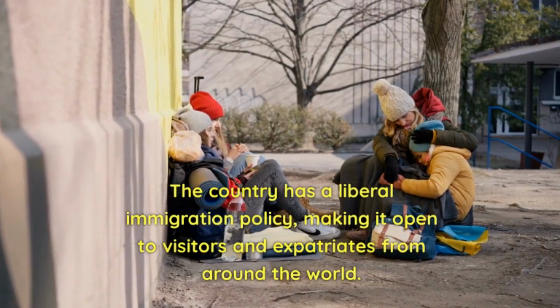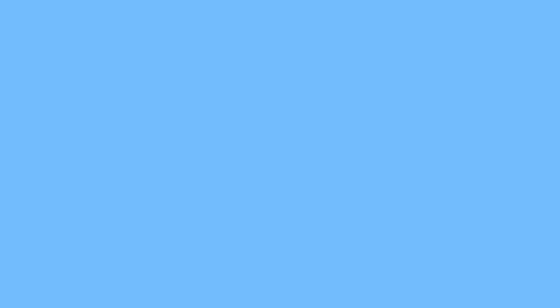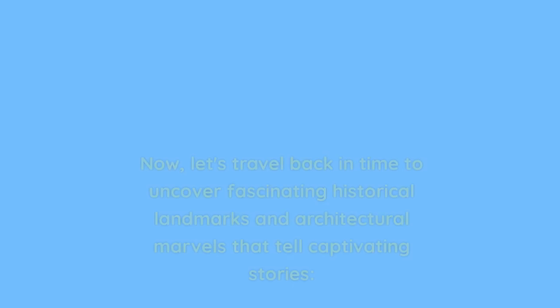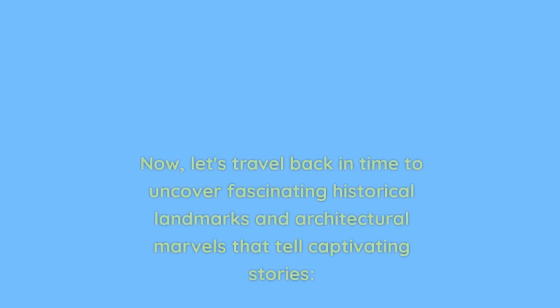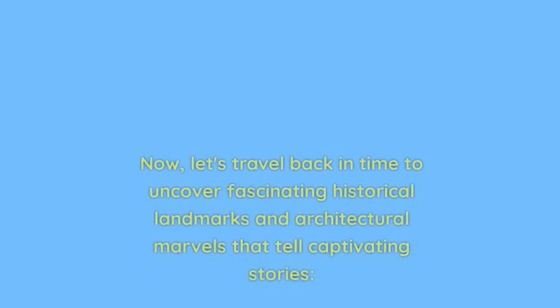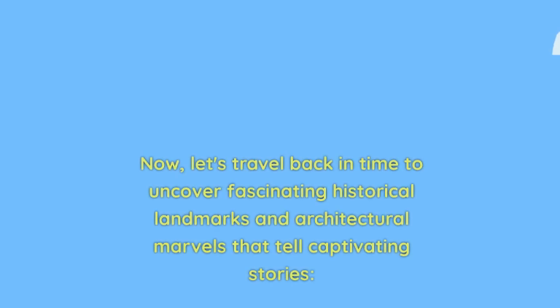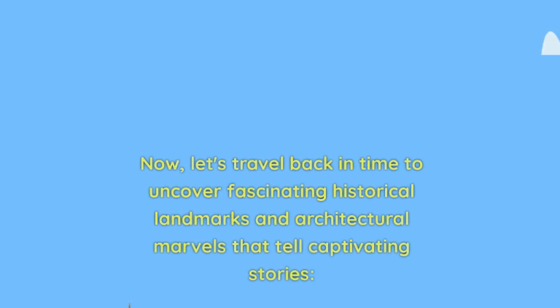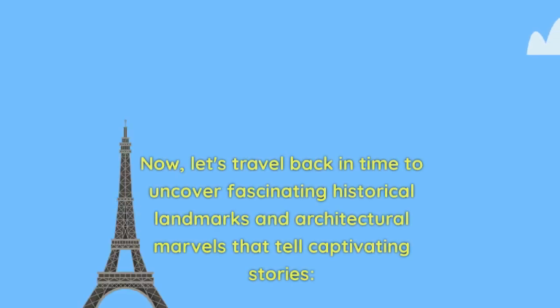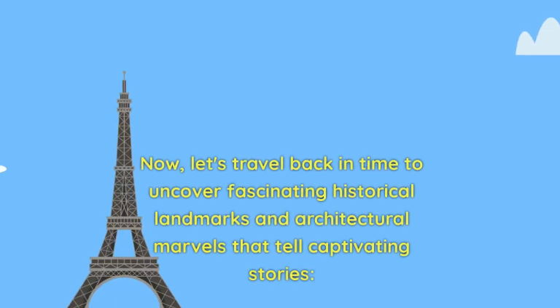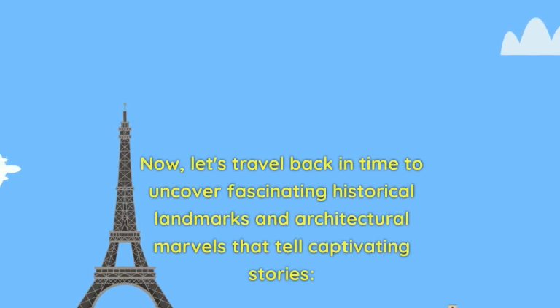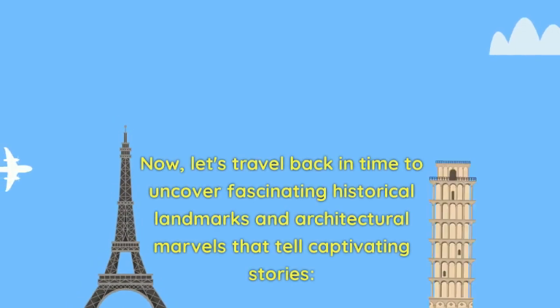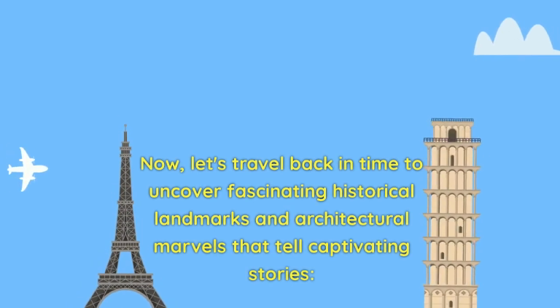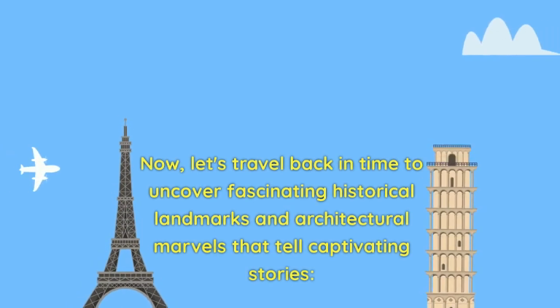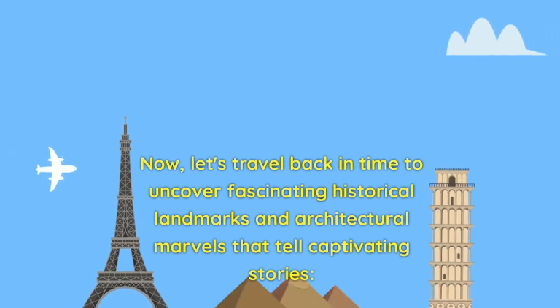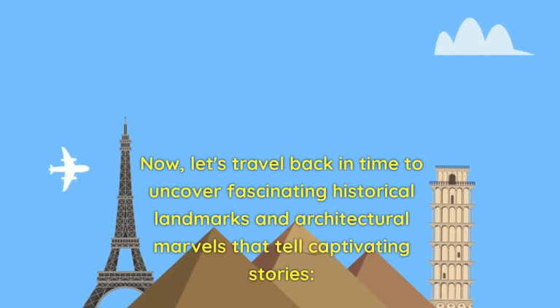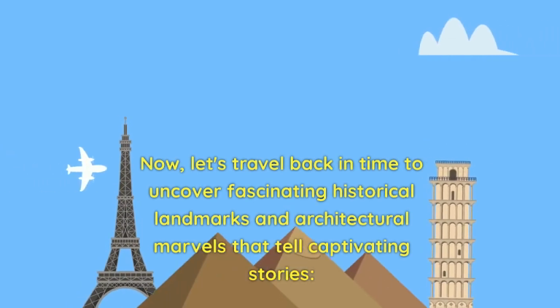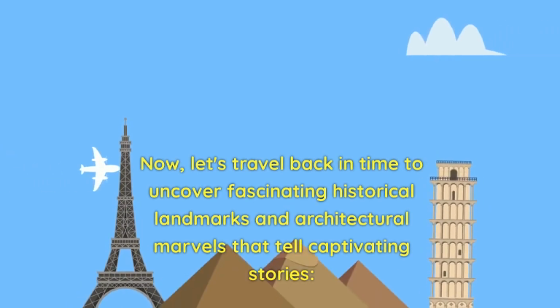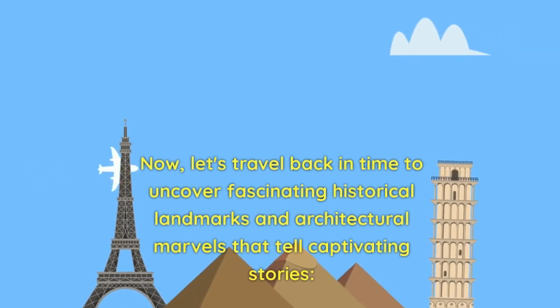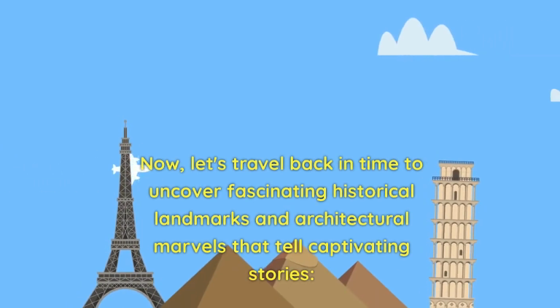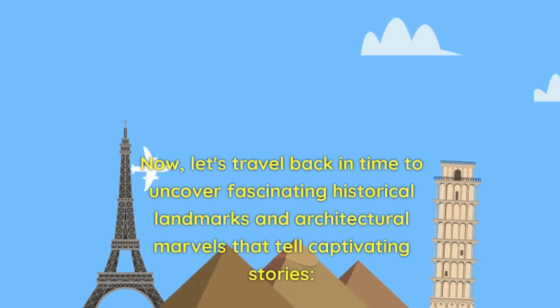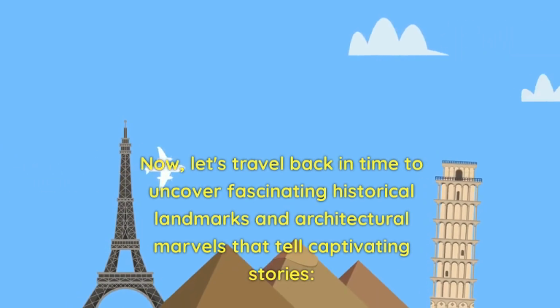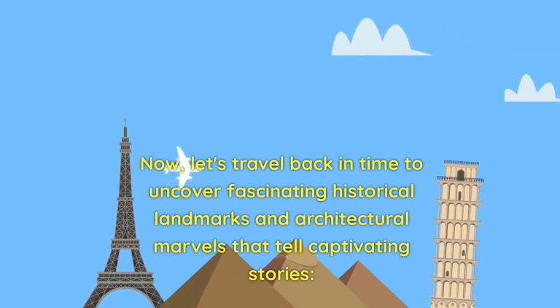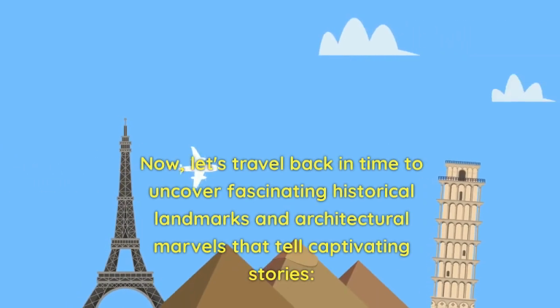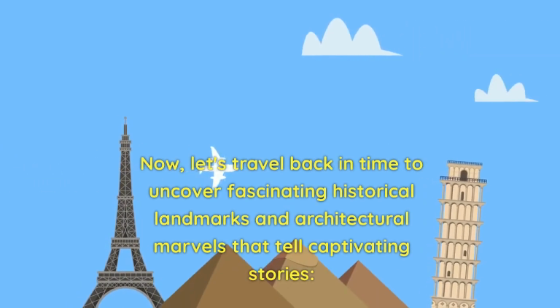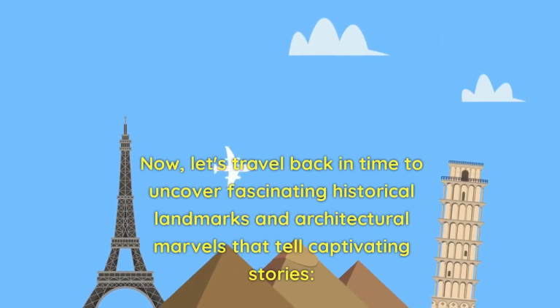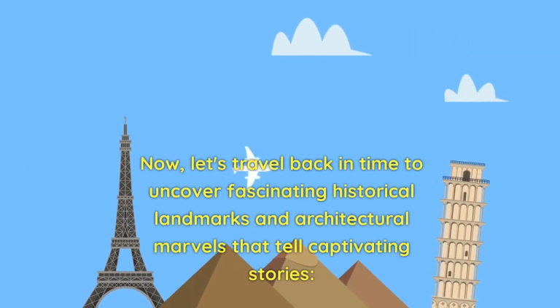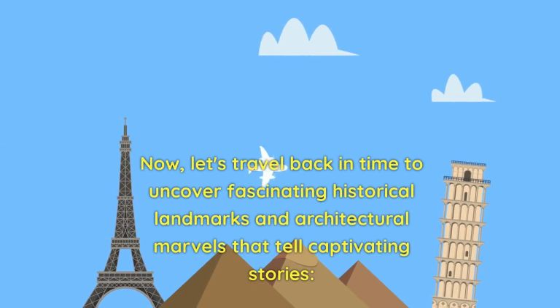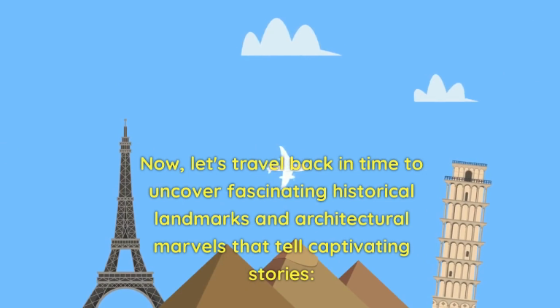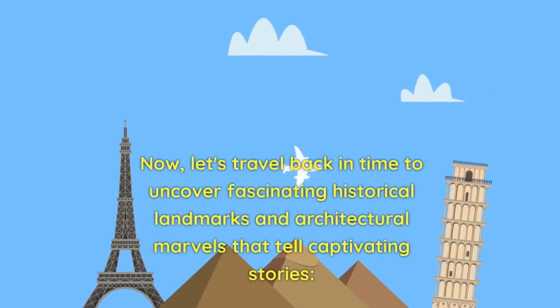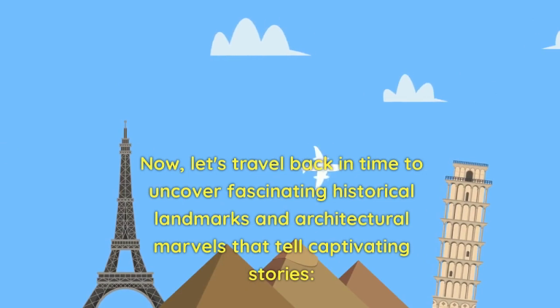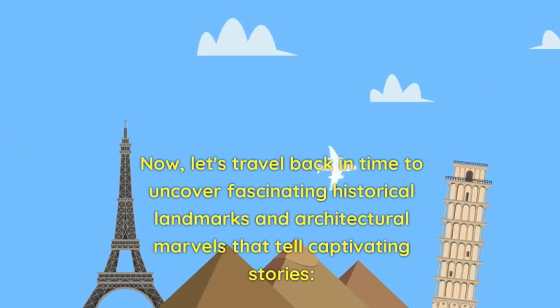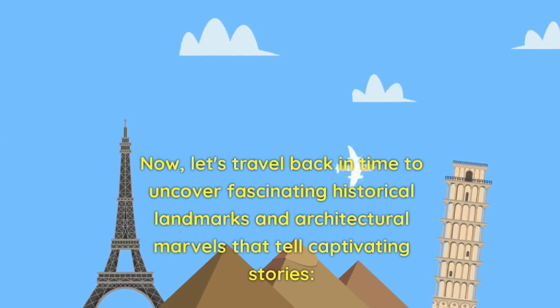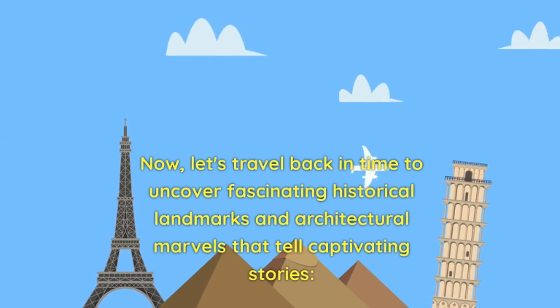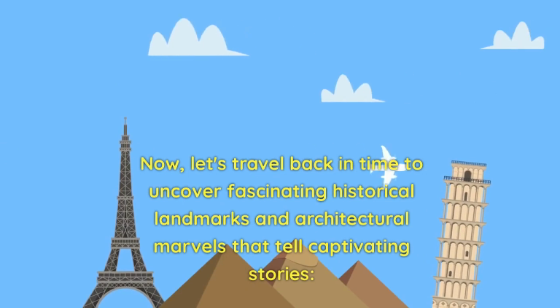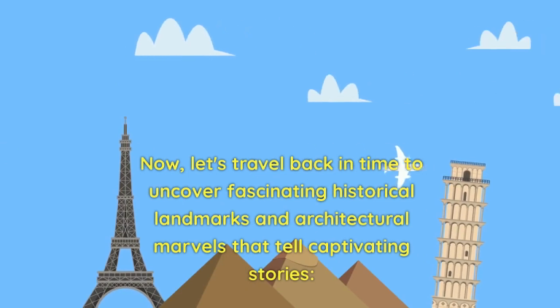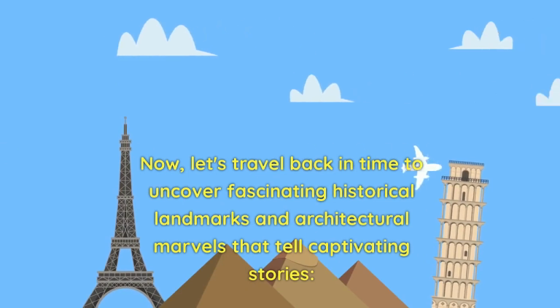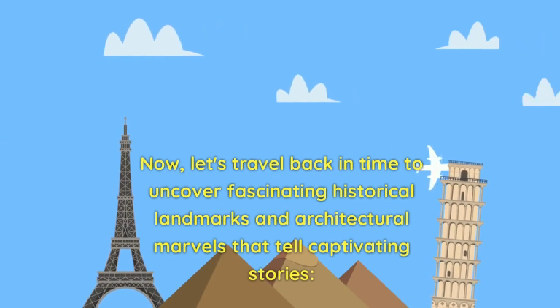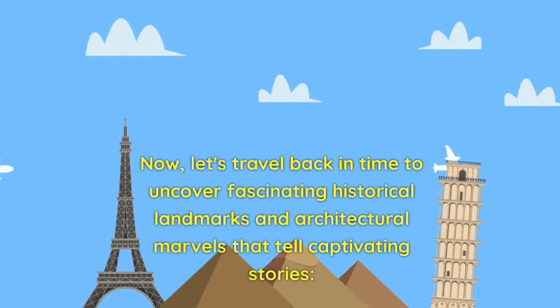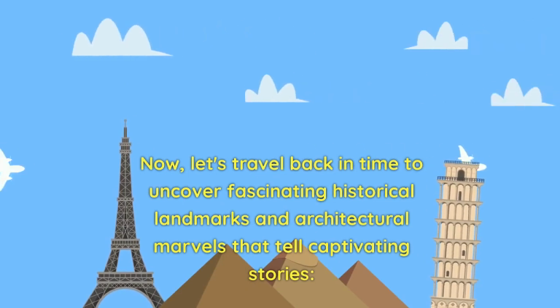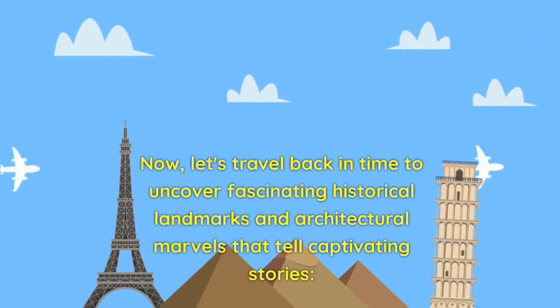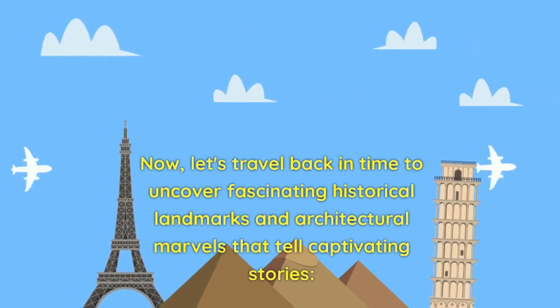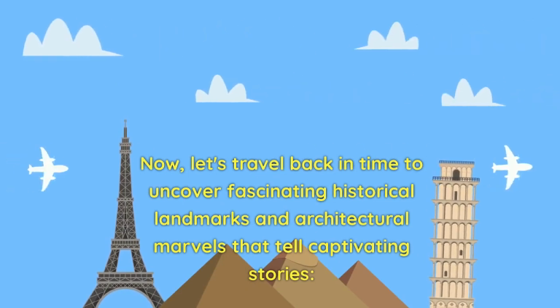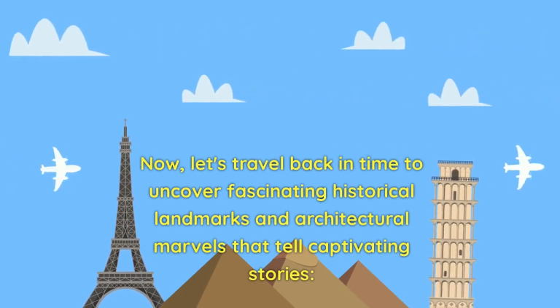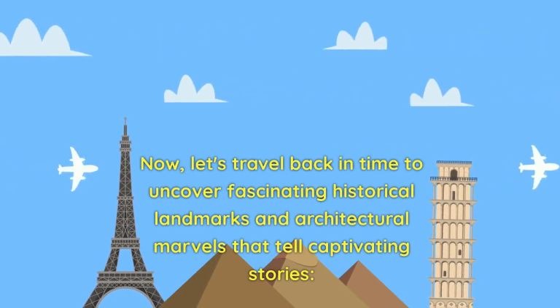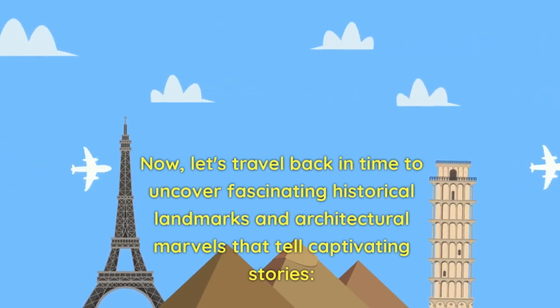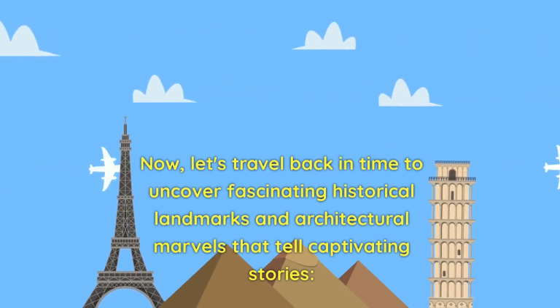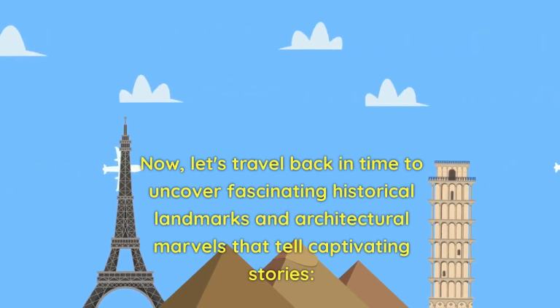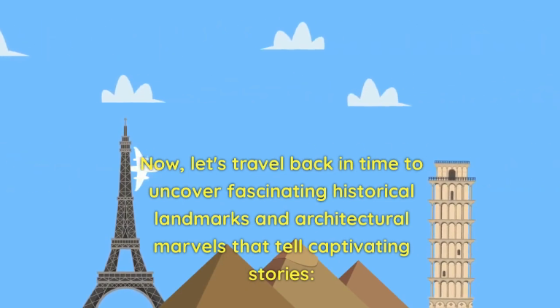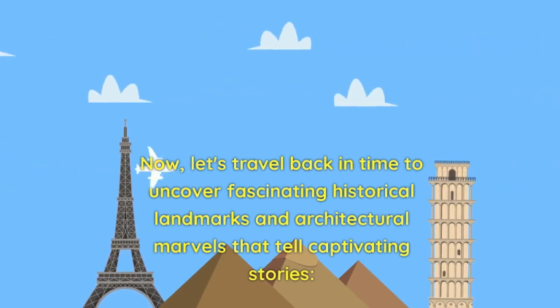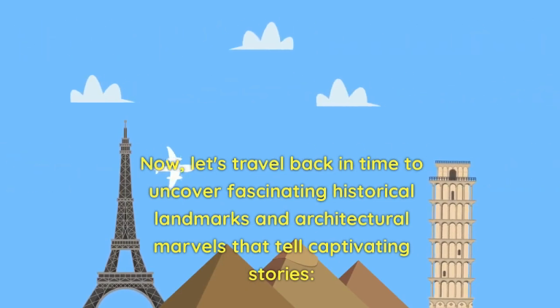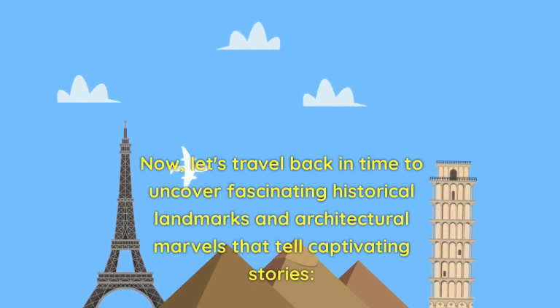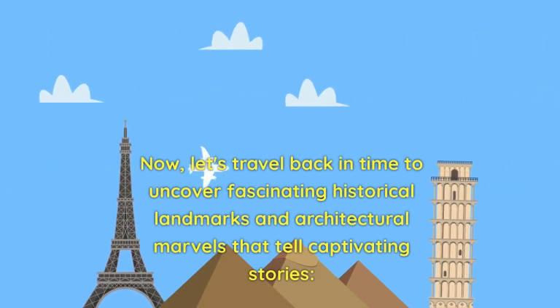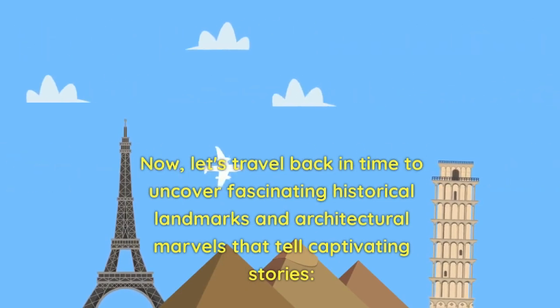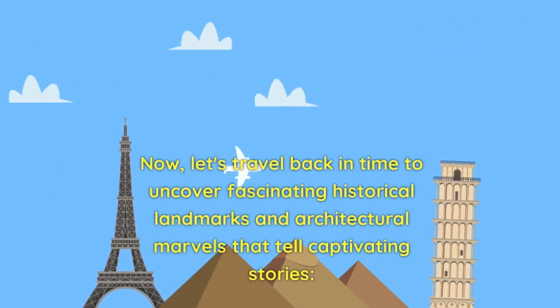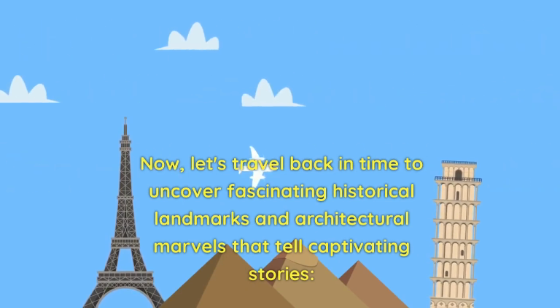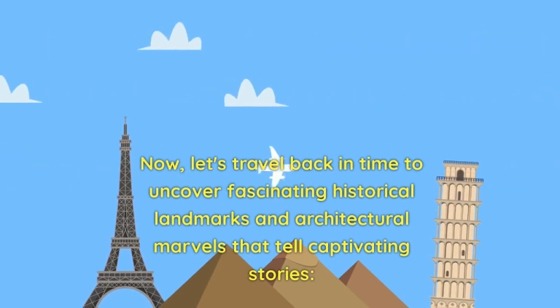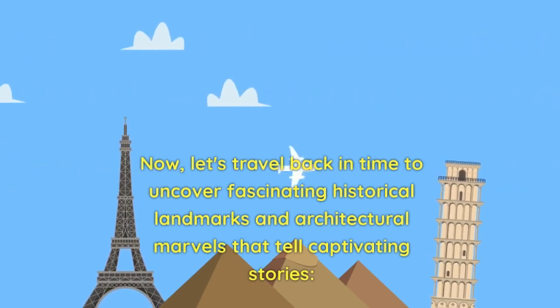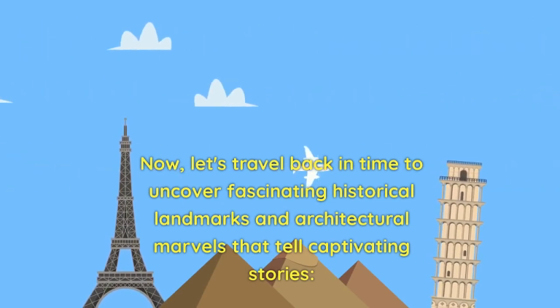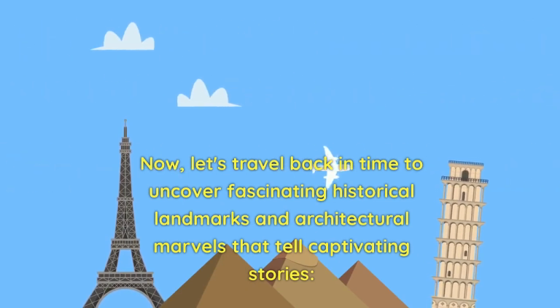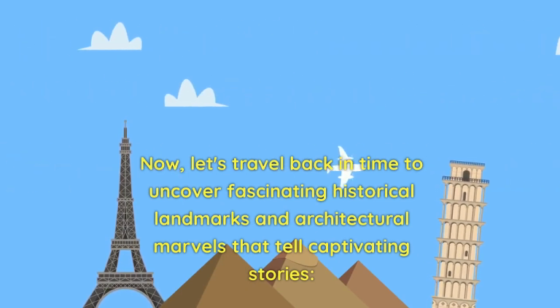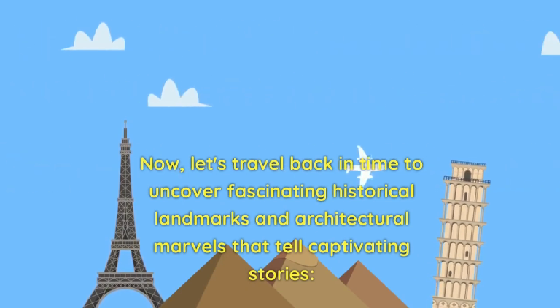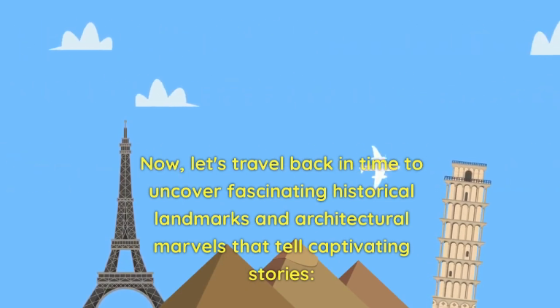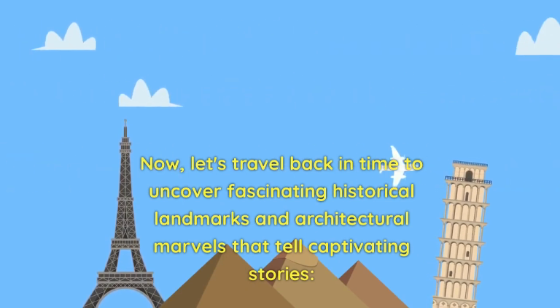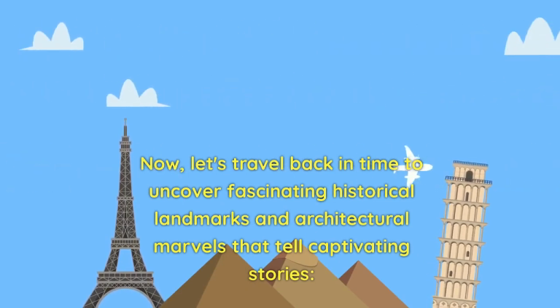Now, let's travel back in time to uncover fascinating historical landmarks and architectural marvels that tell captivating stories.